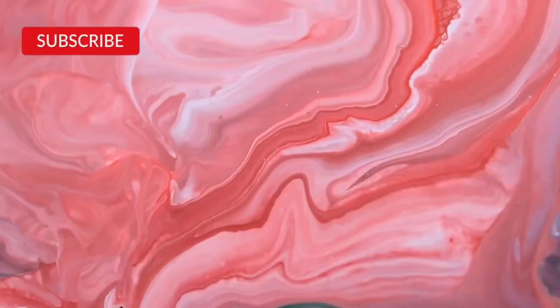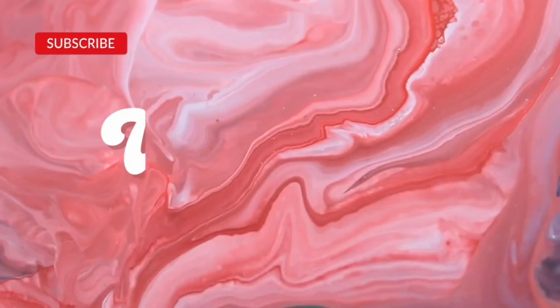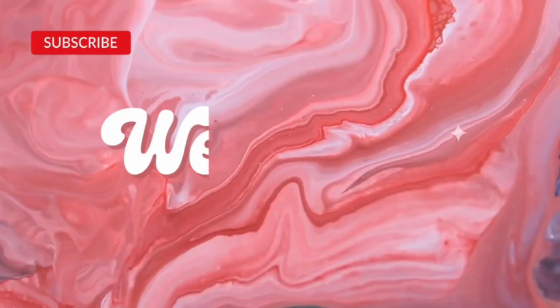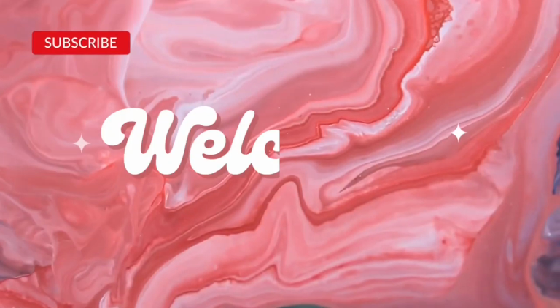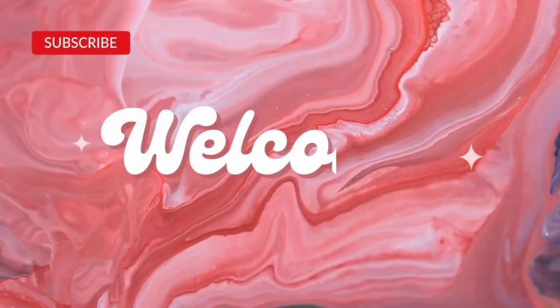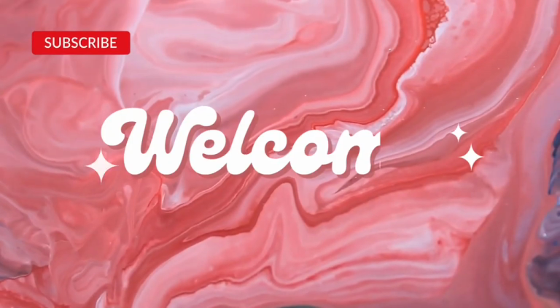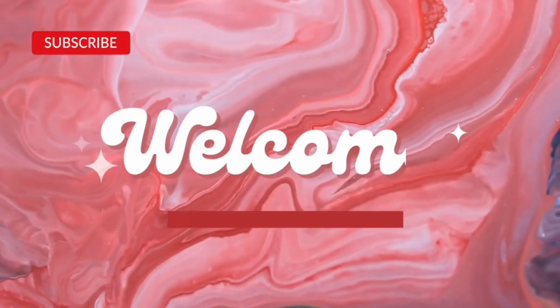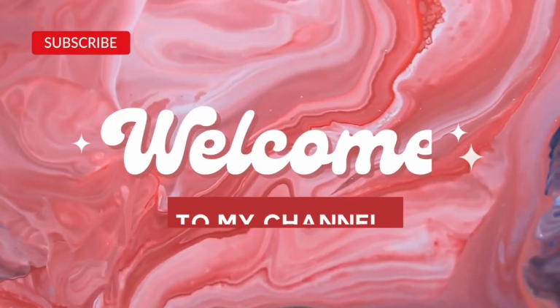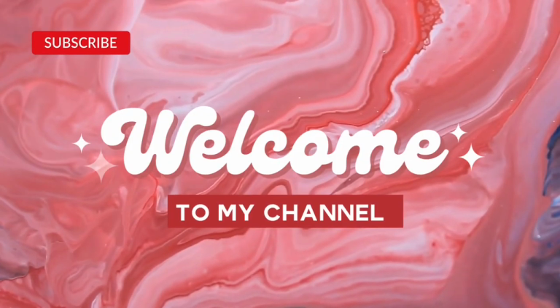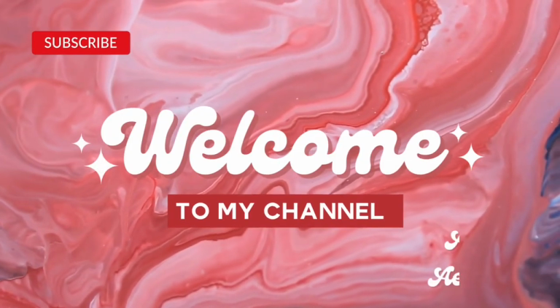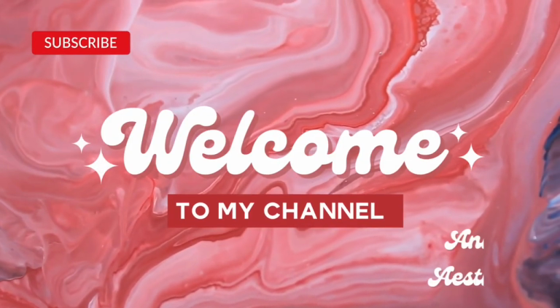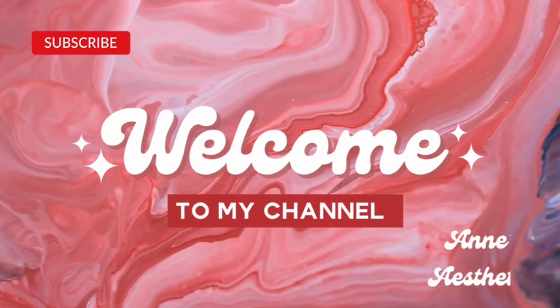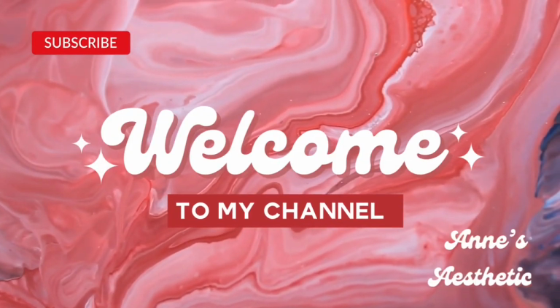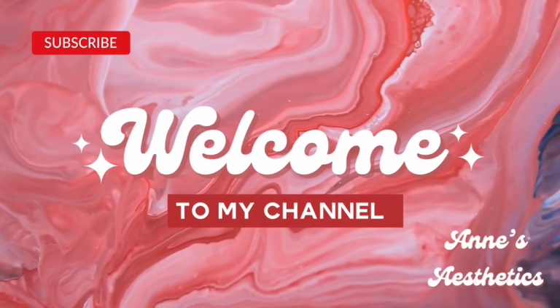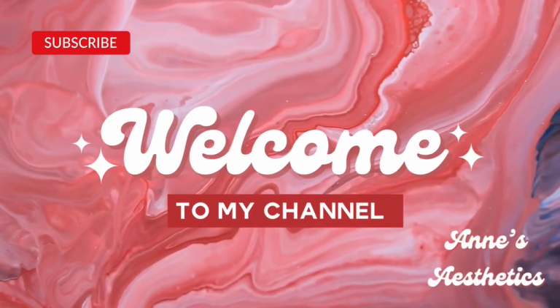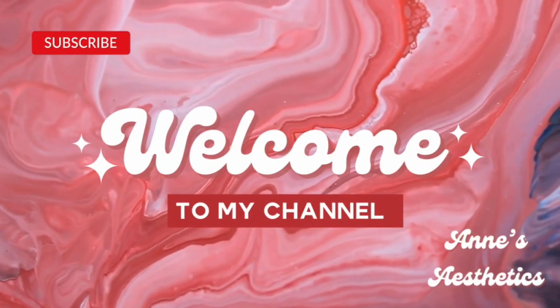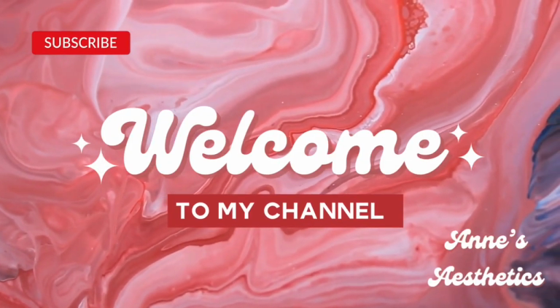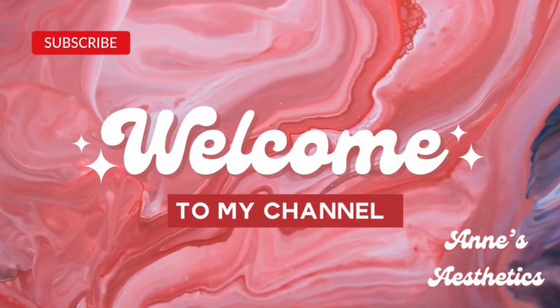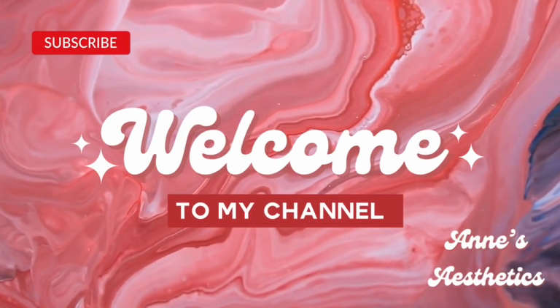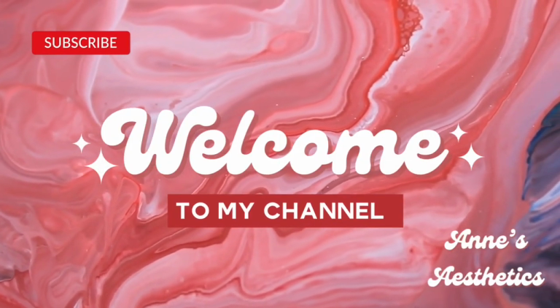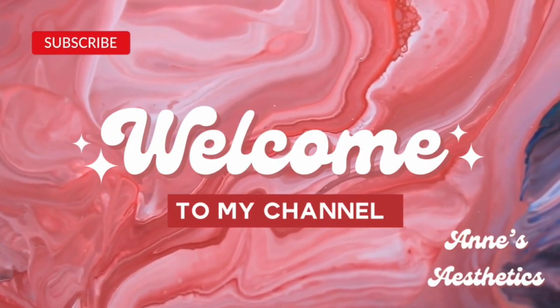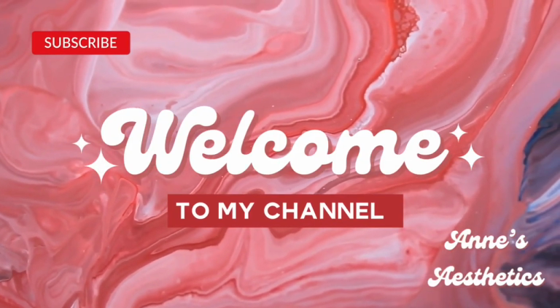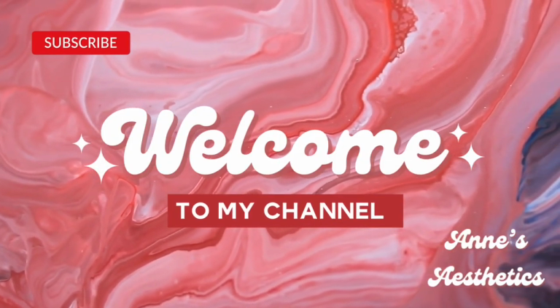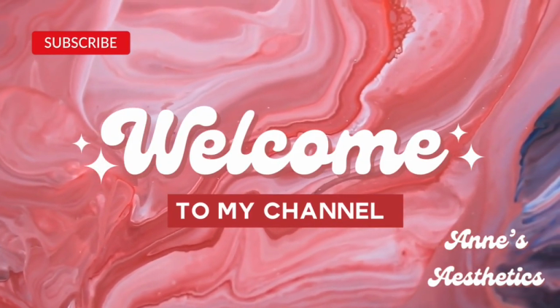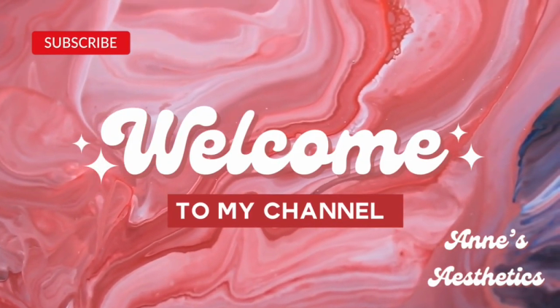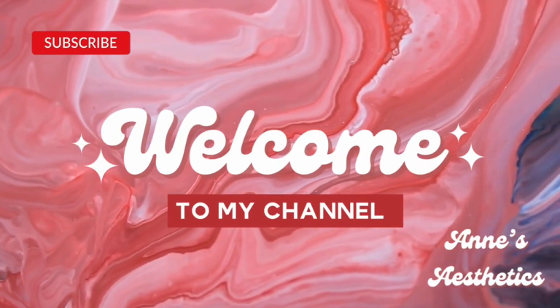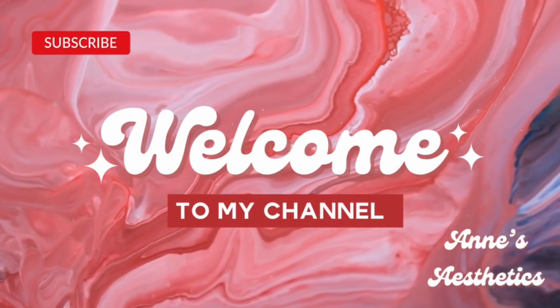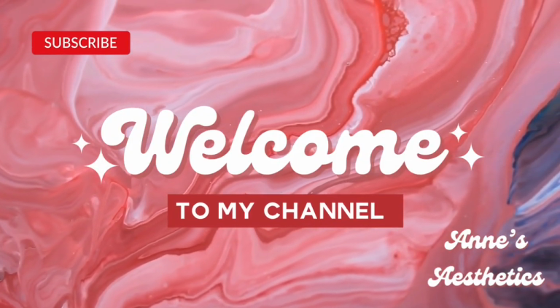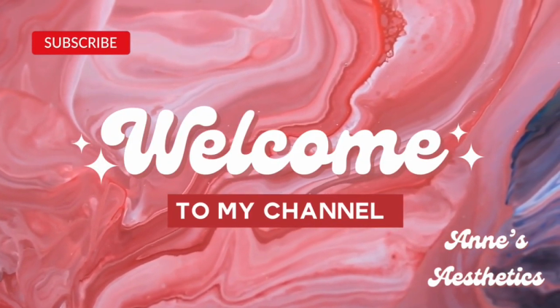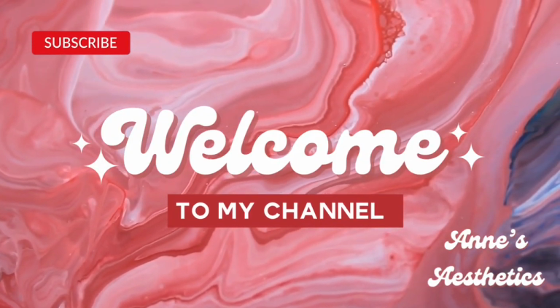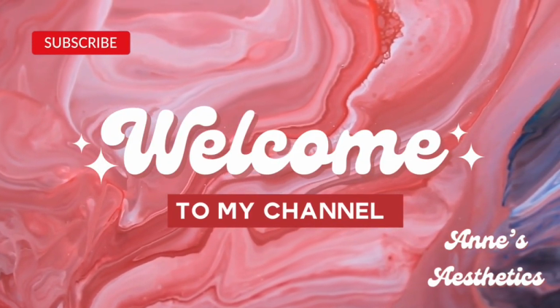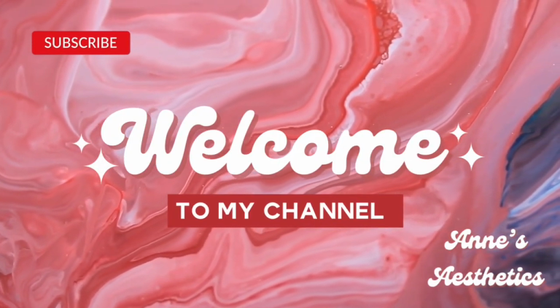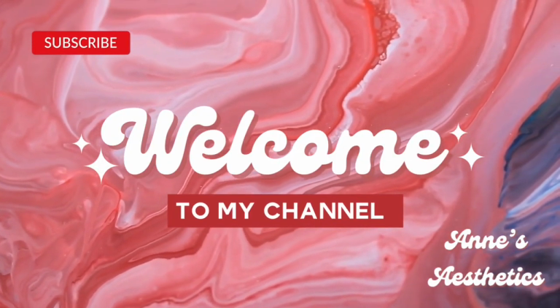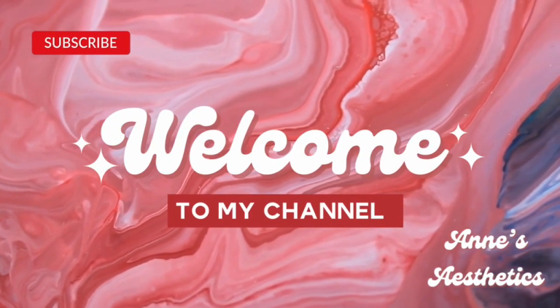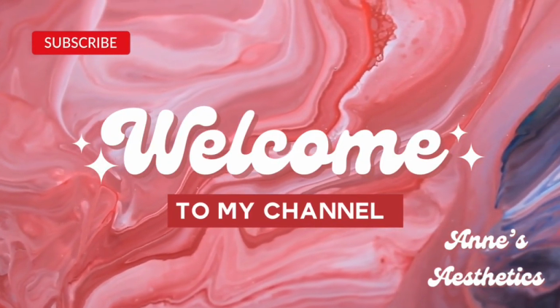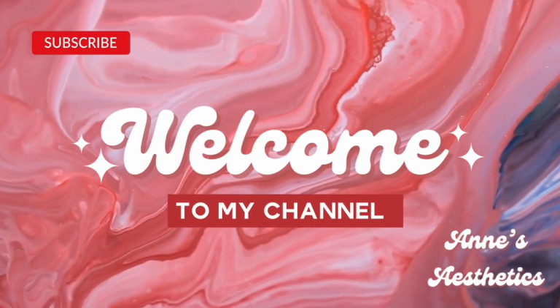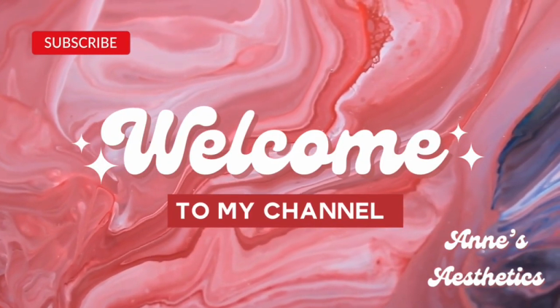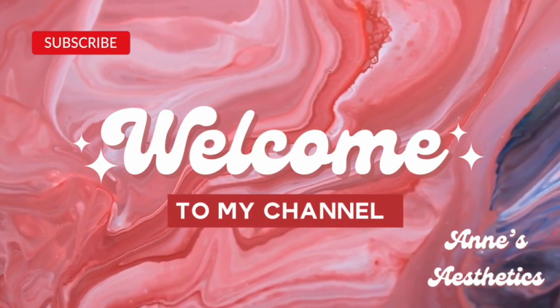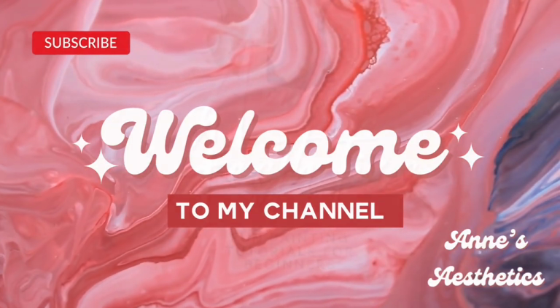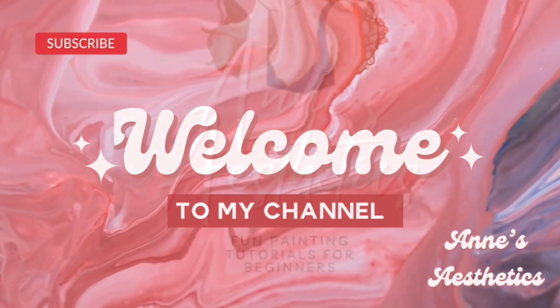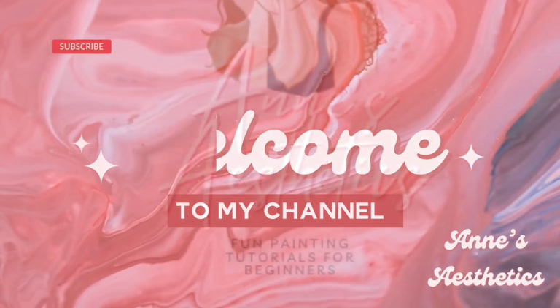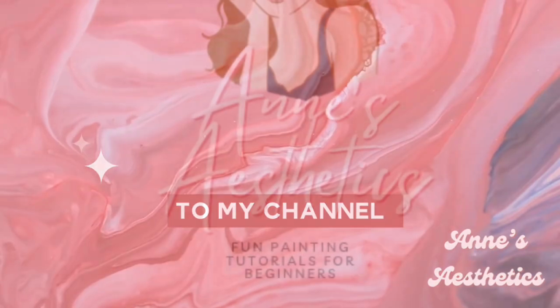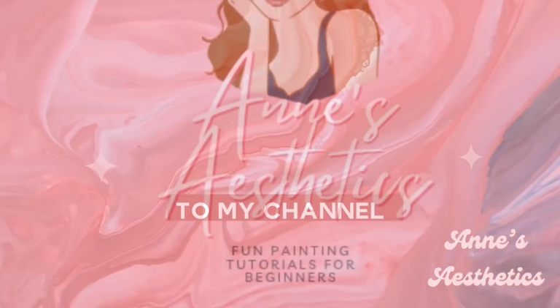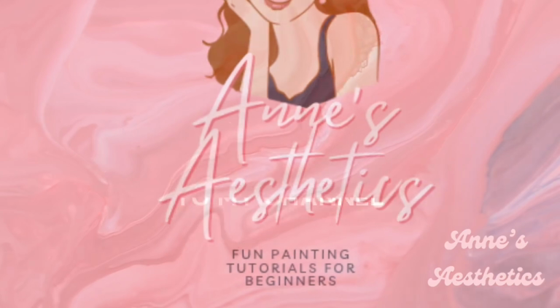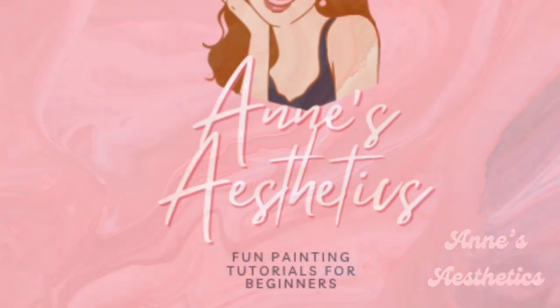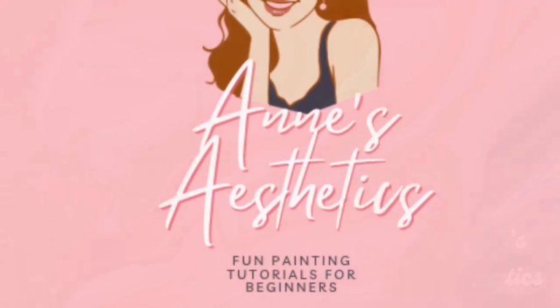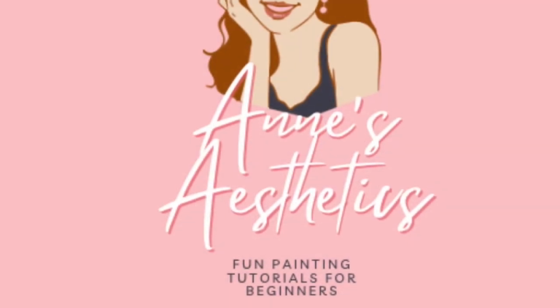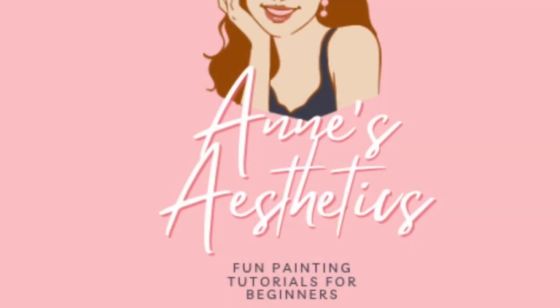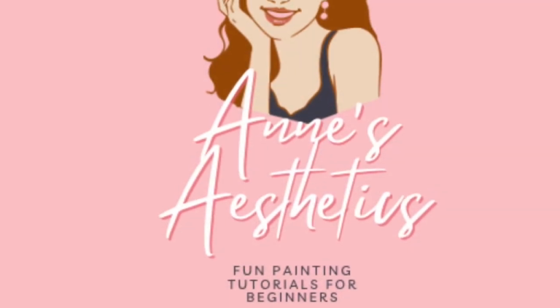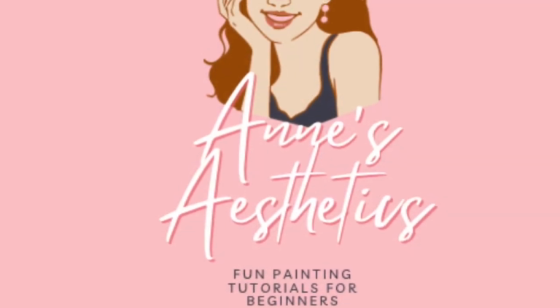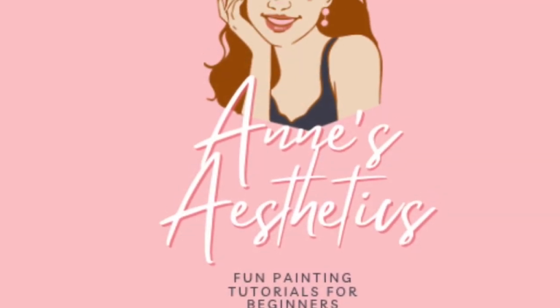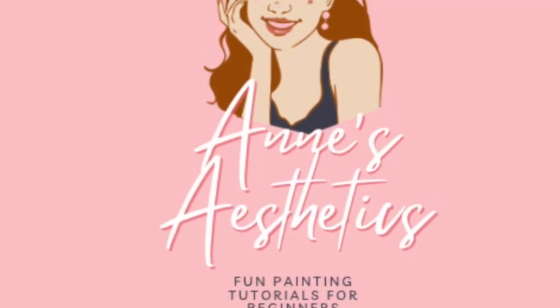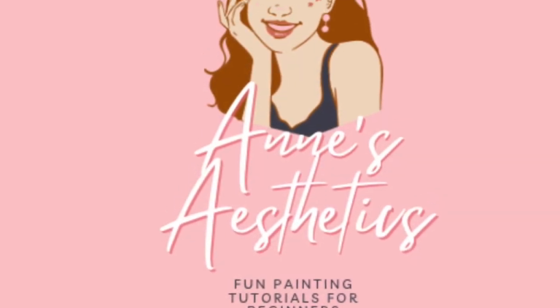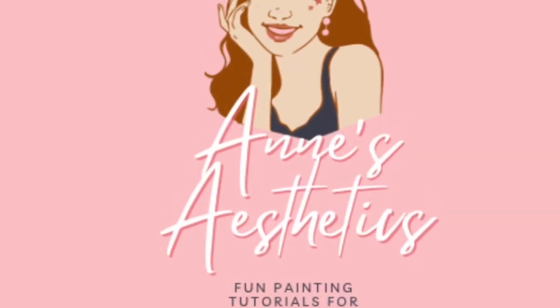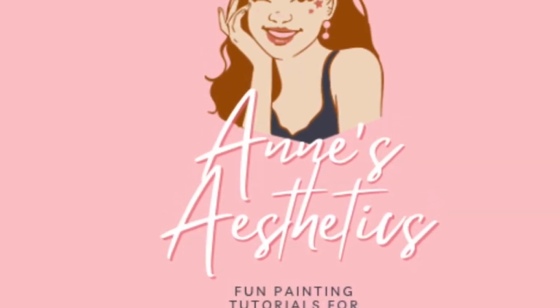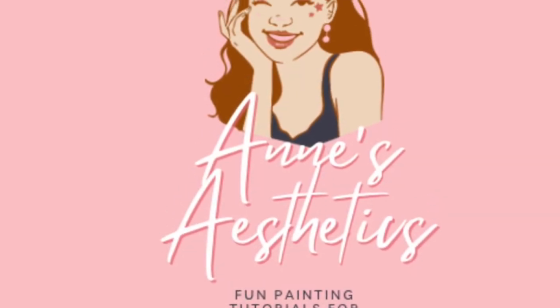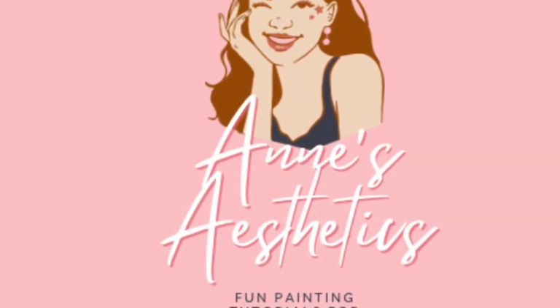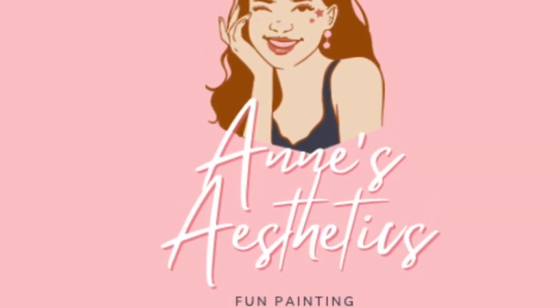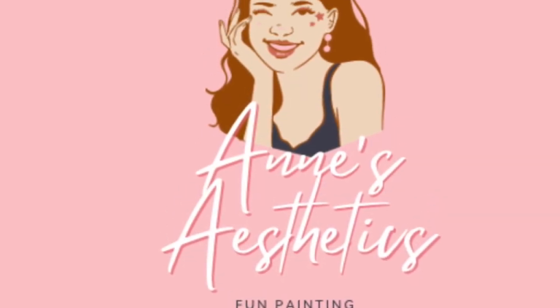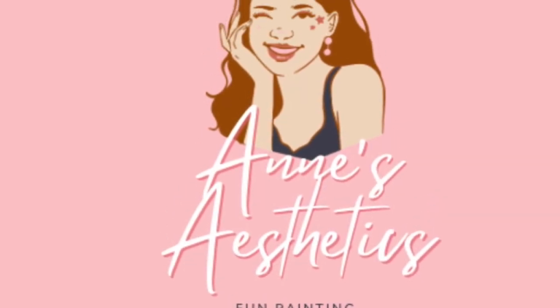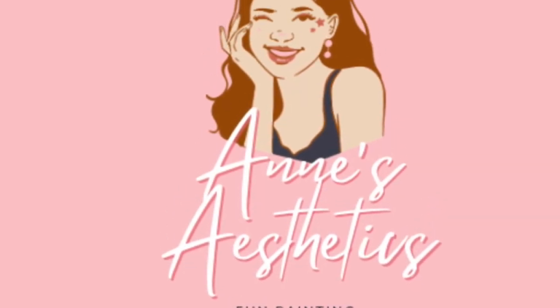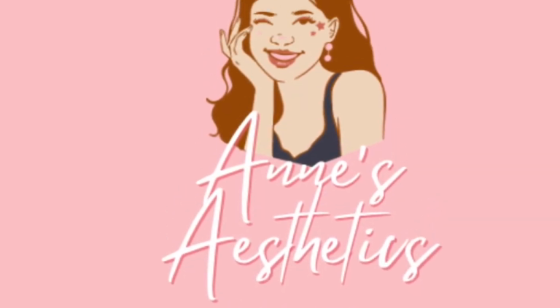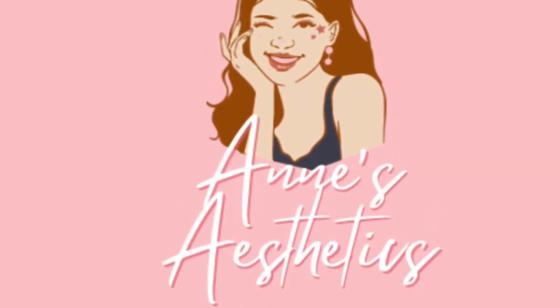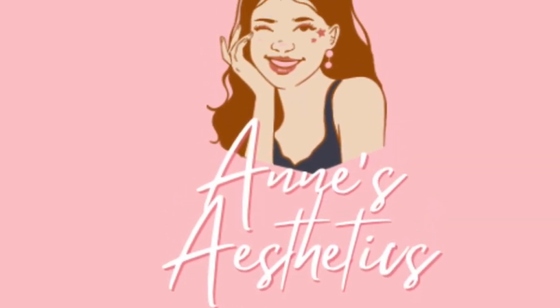Hello, hello, hello, and welcome to my channel, Anne's Aesthetics, where hopefully I can bring you a little bit of peace, happiness, and trippiness today through painting.